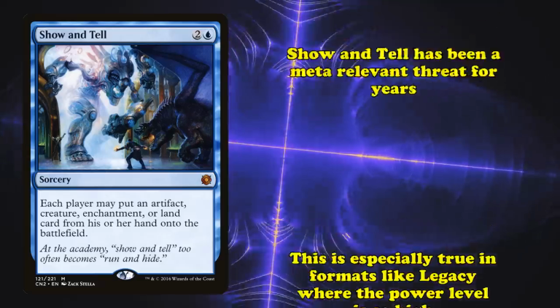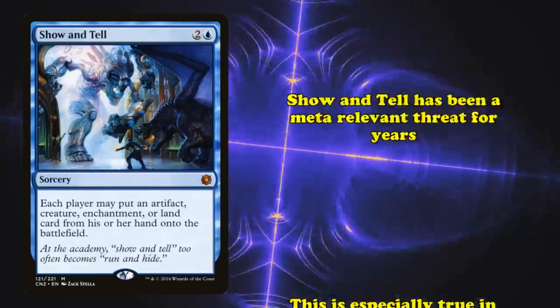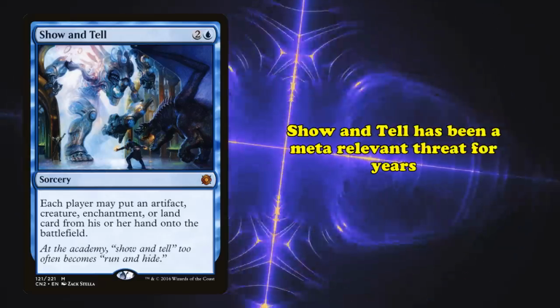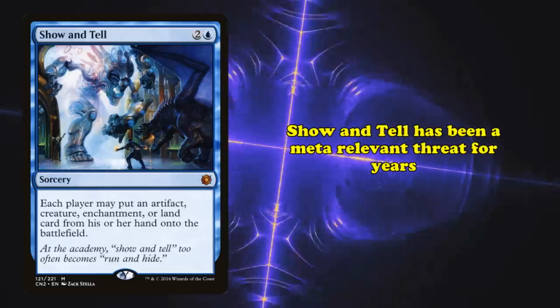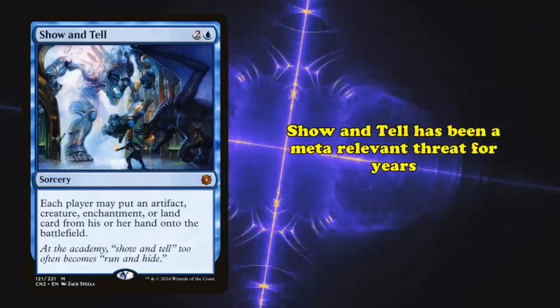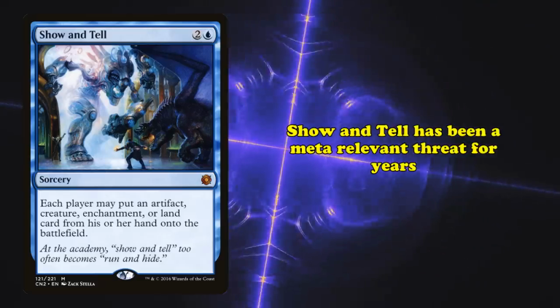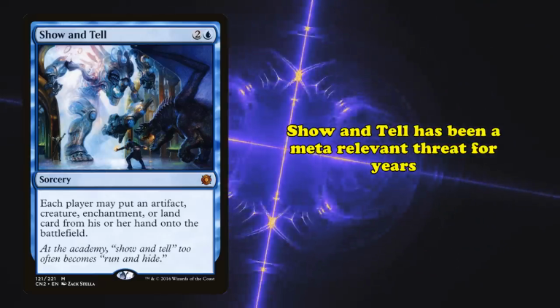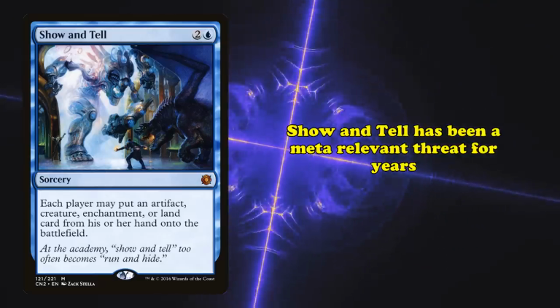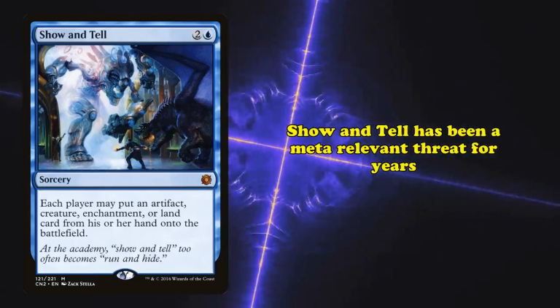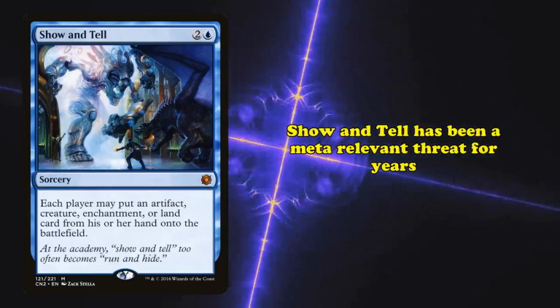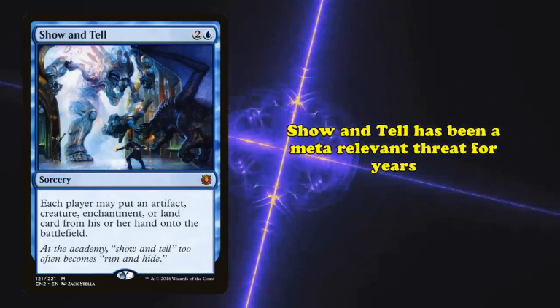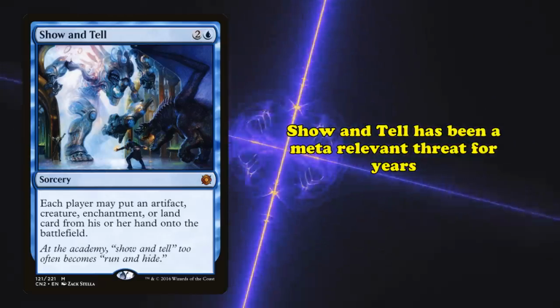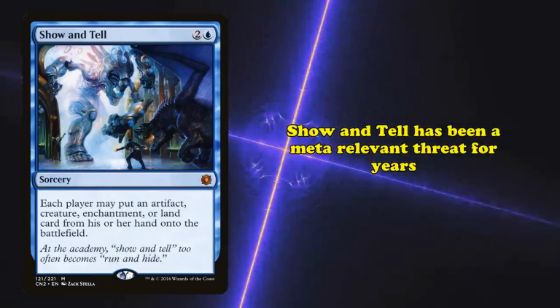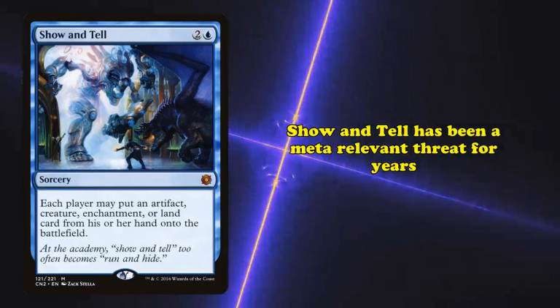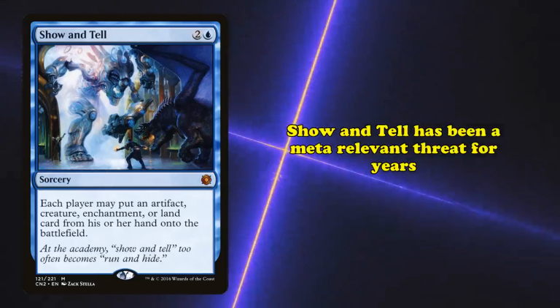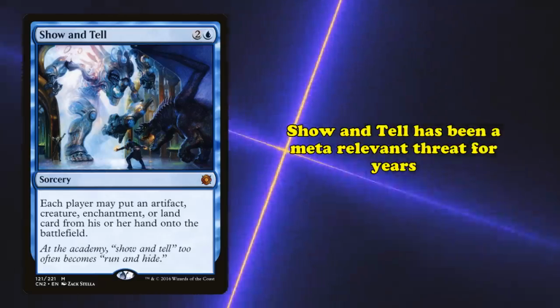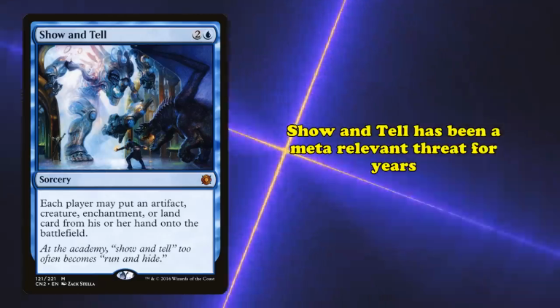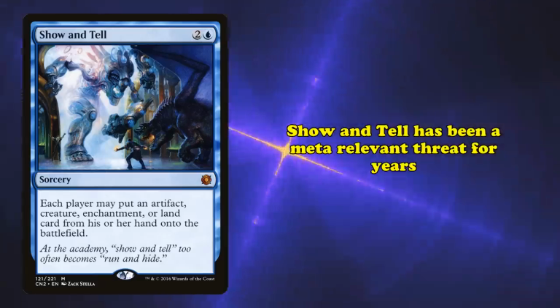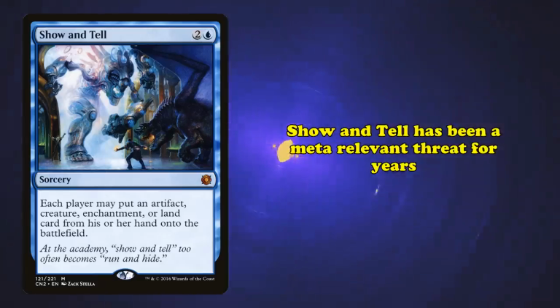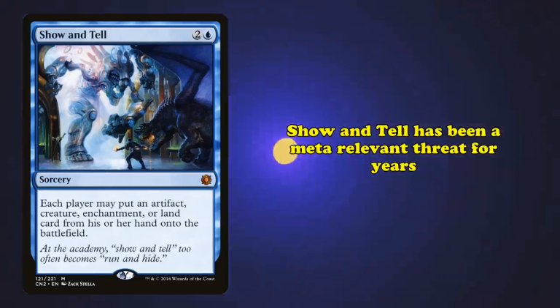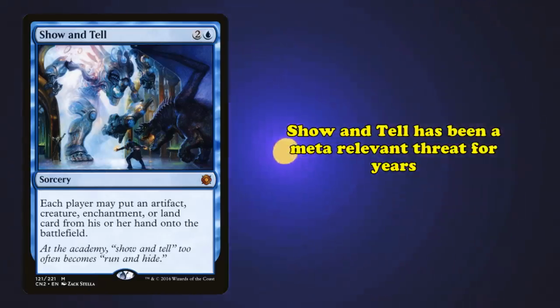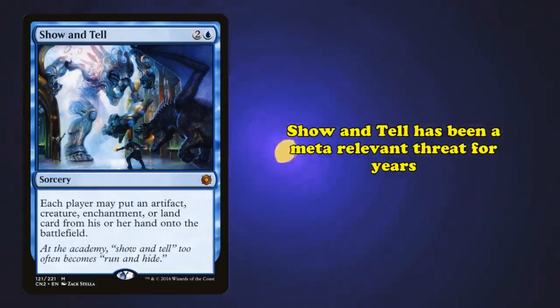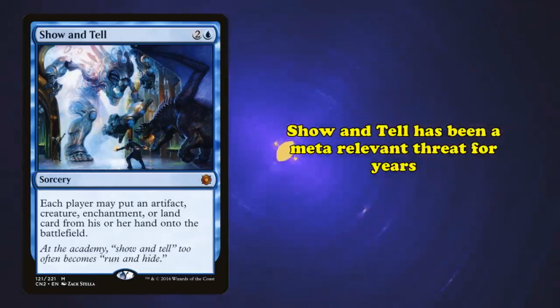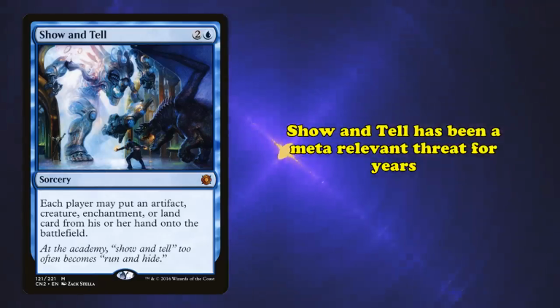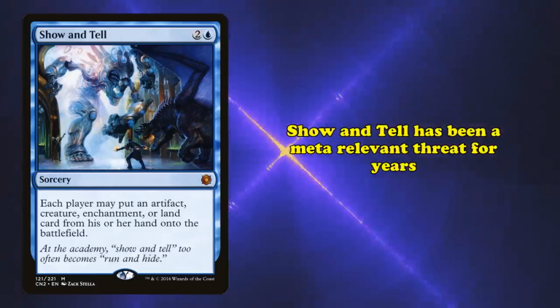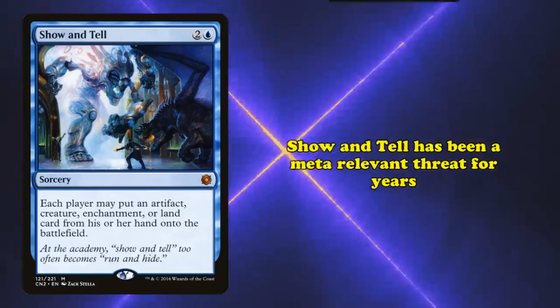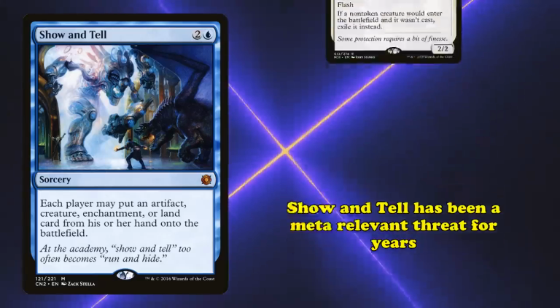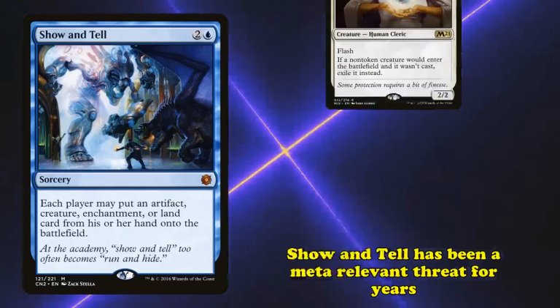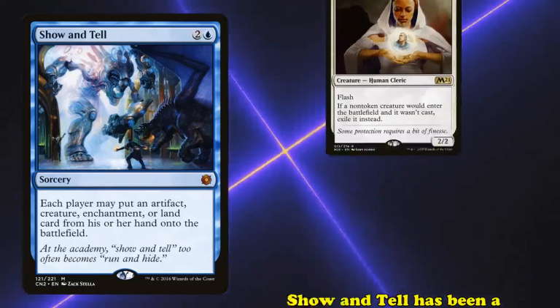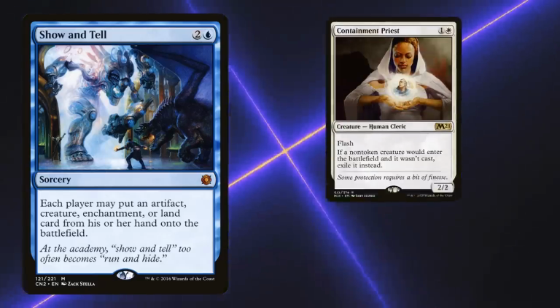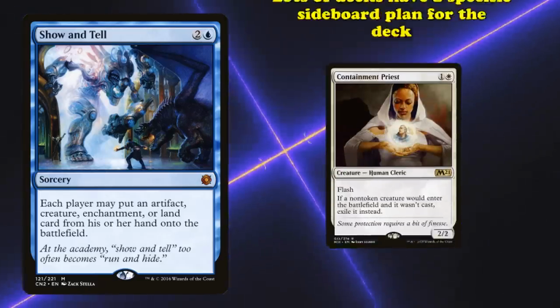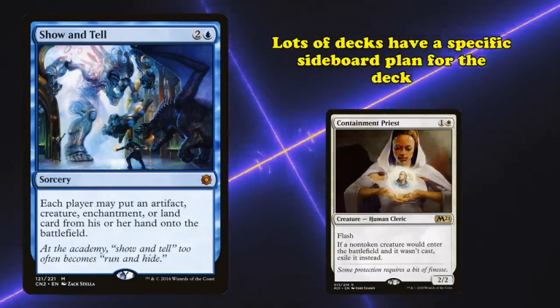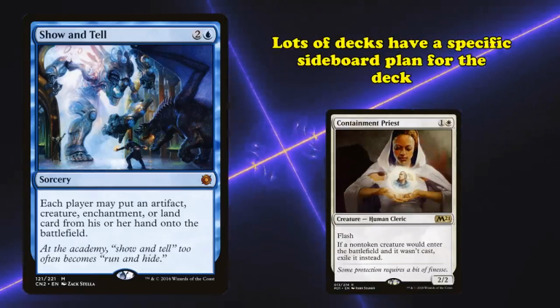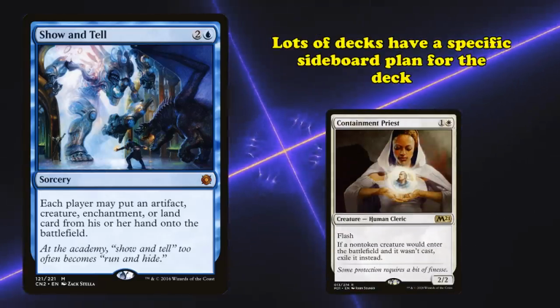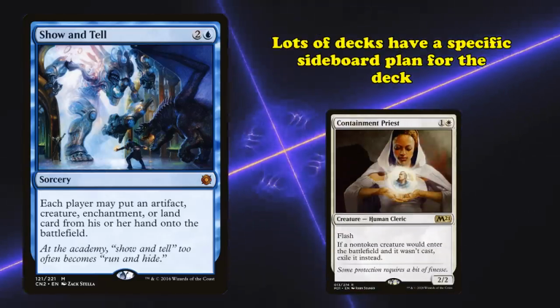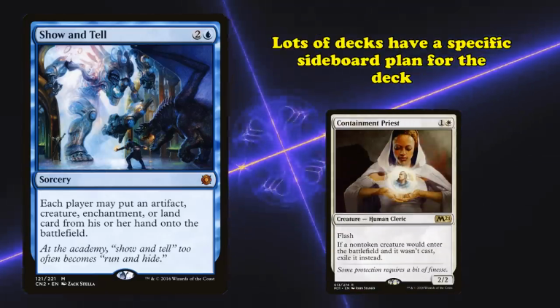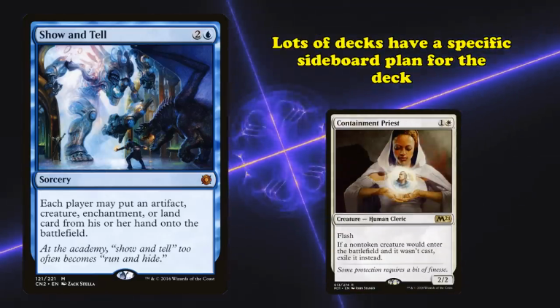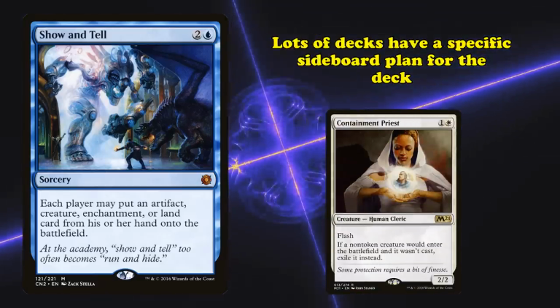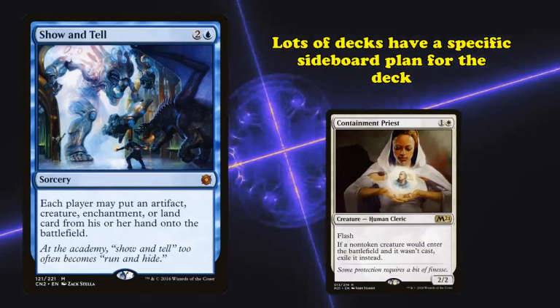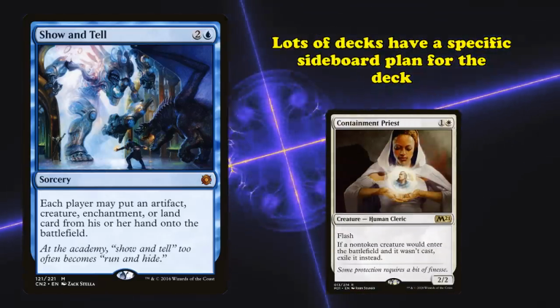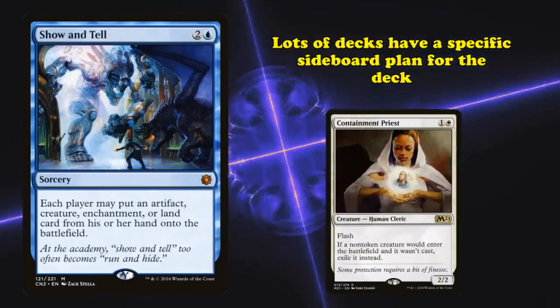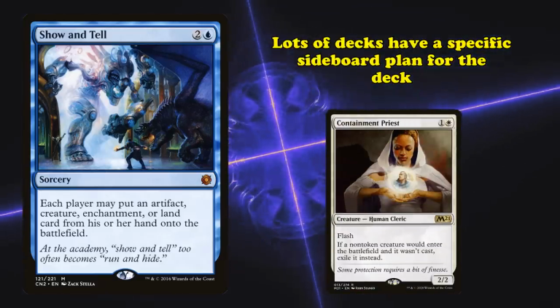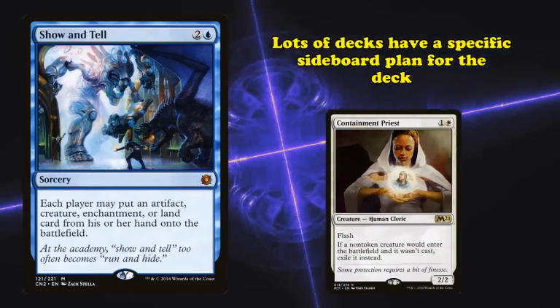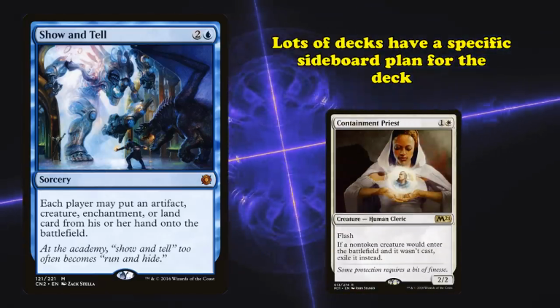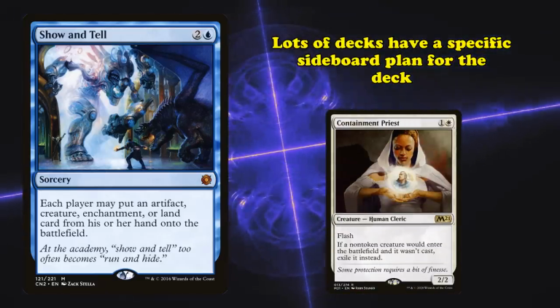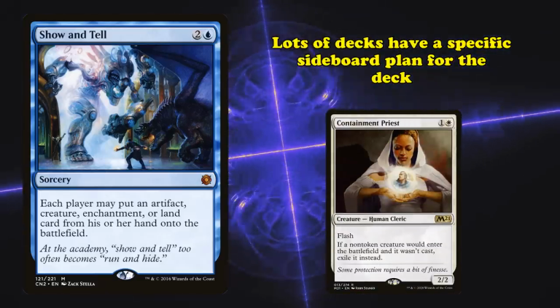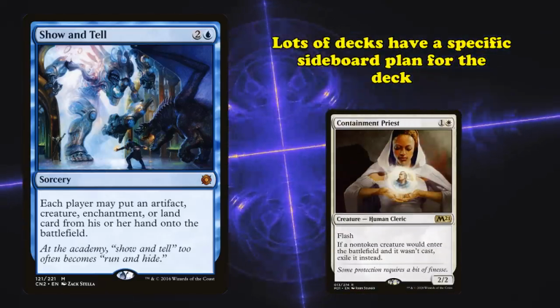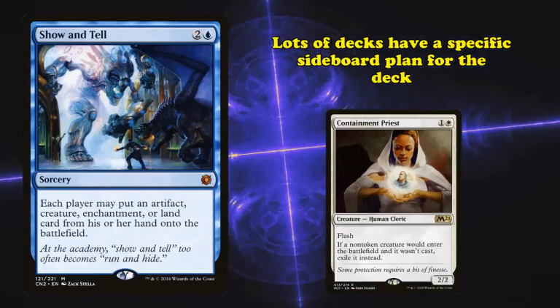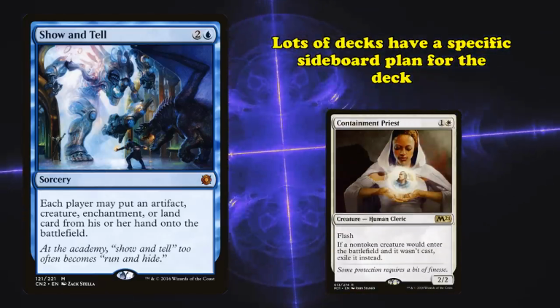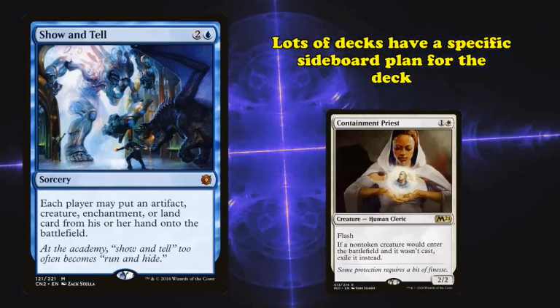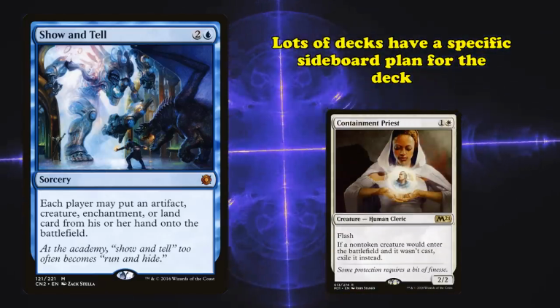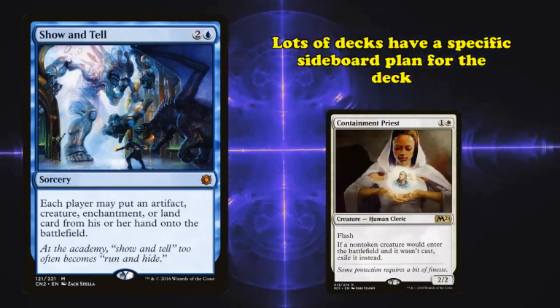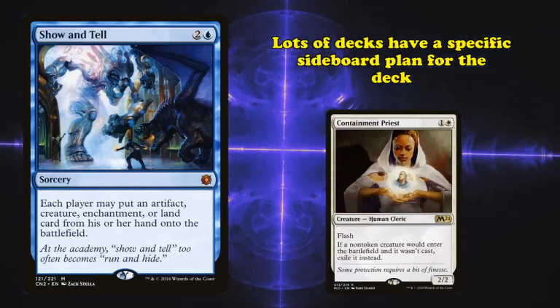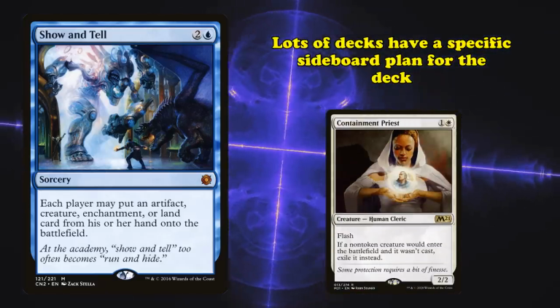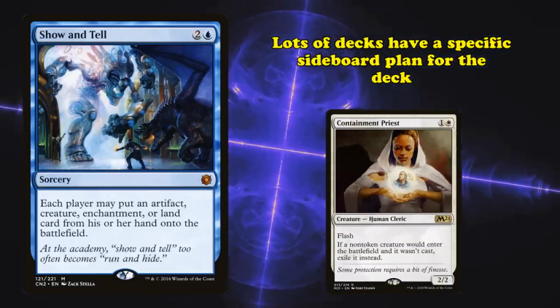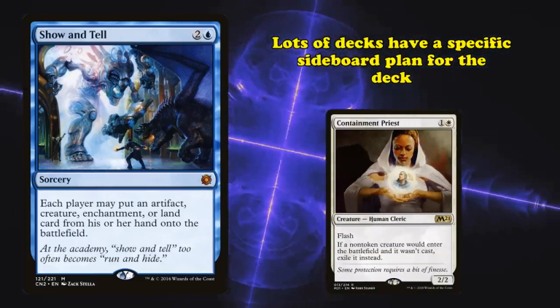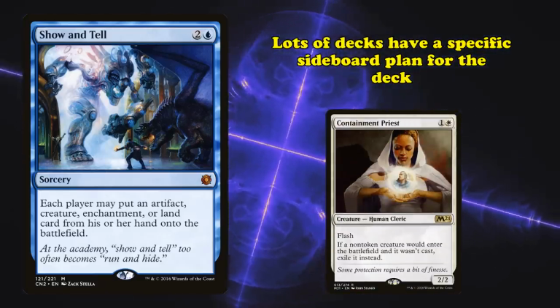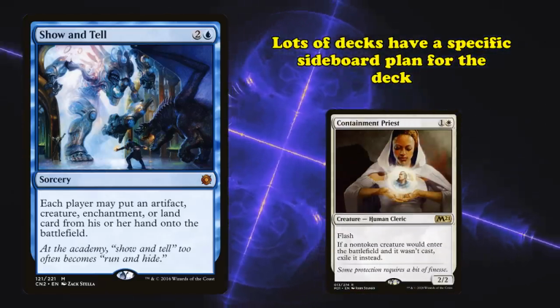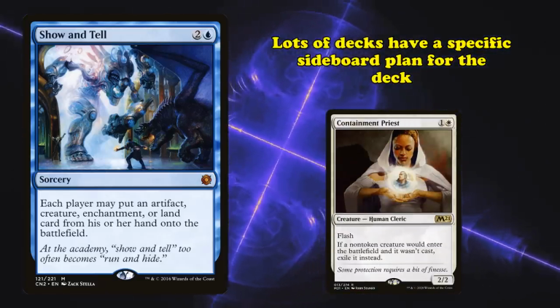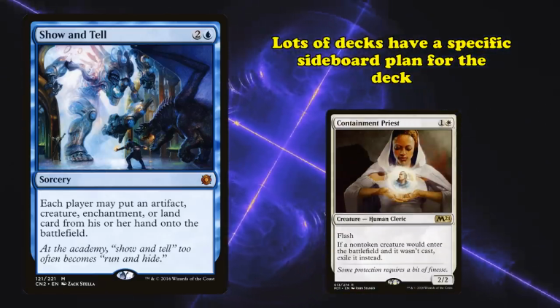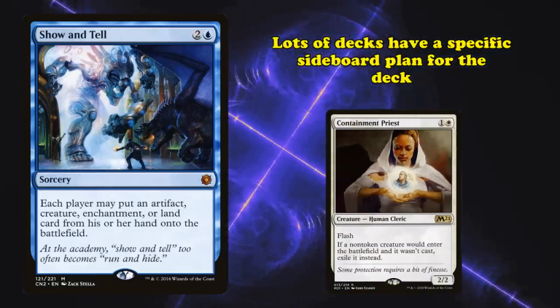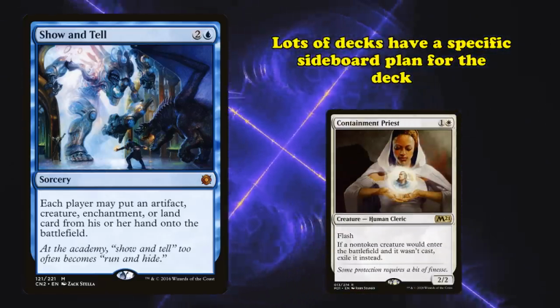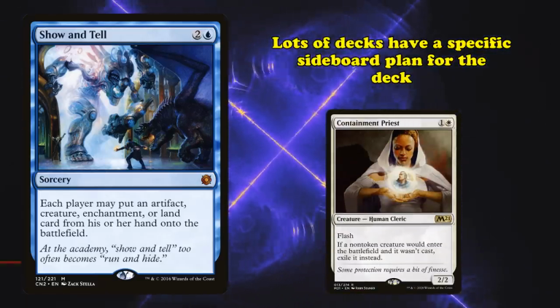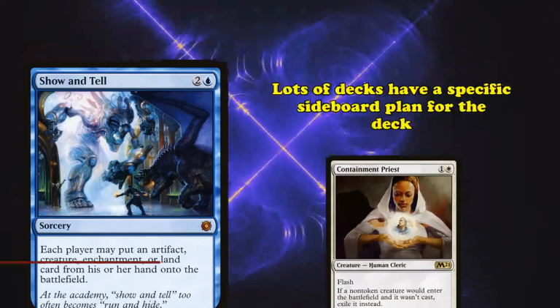Show and Tell has been a meta threat for years in Legacy, to such a degree that people often have specific sideboard plans just for it.